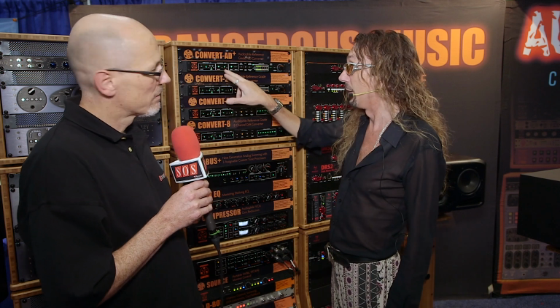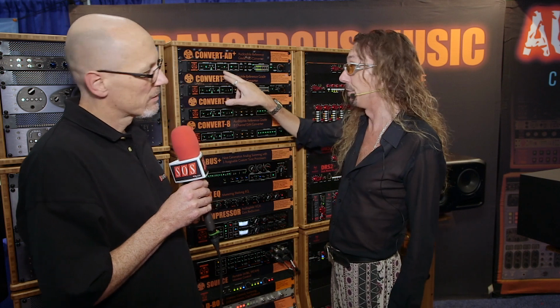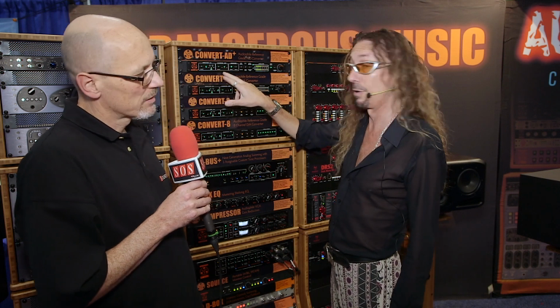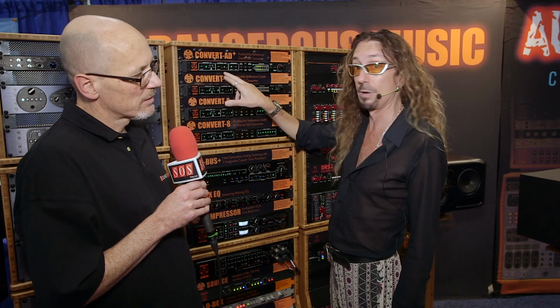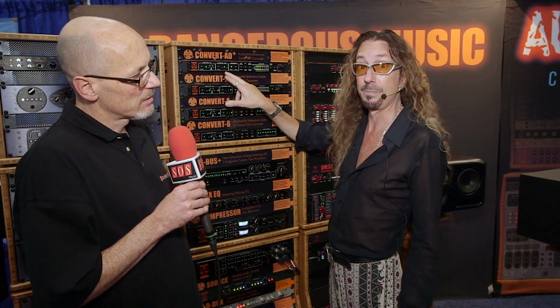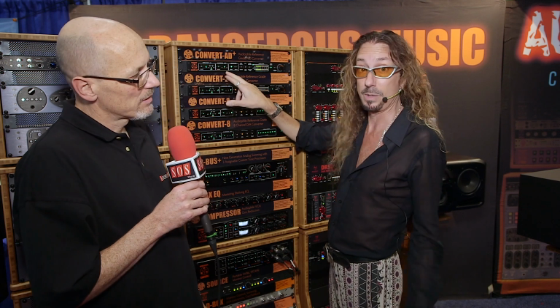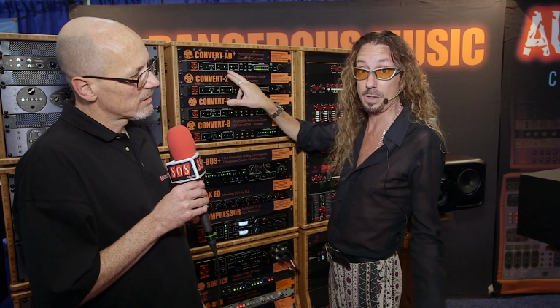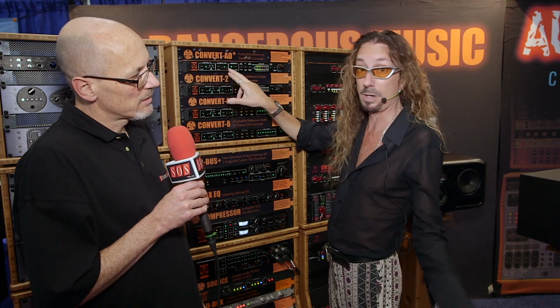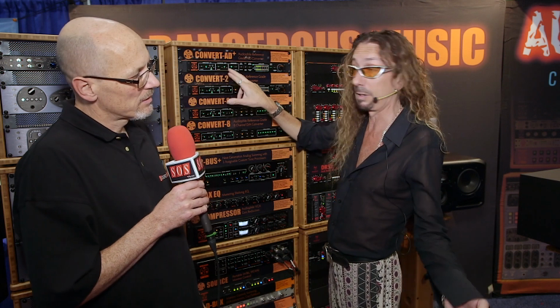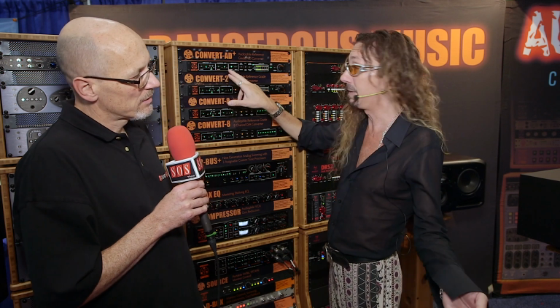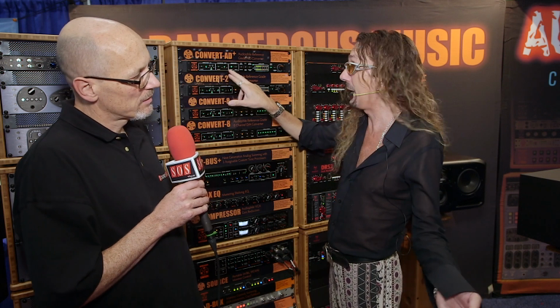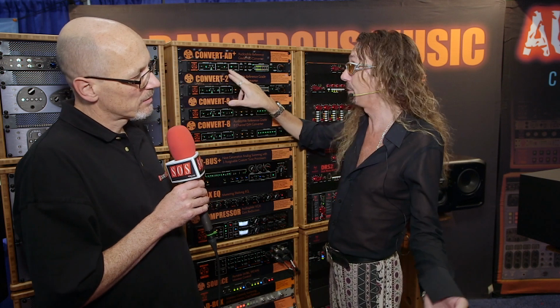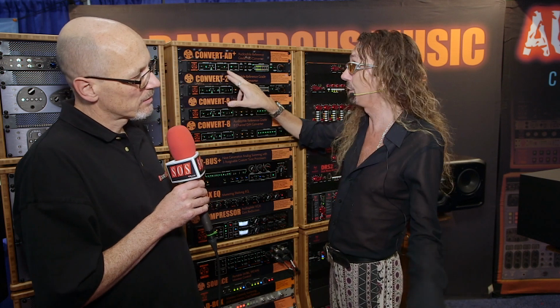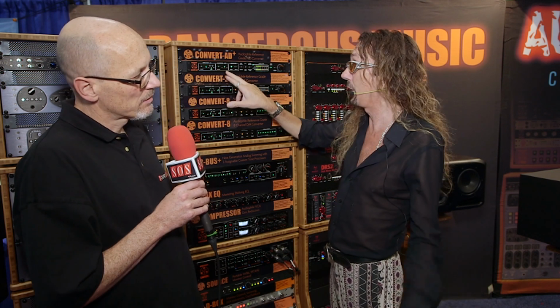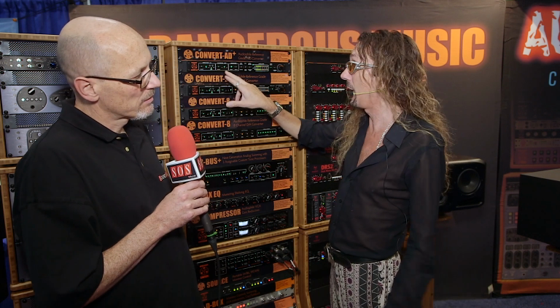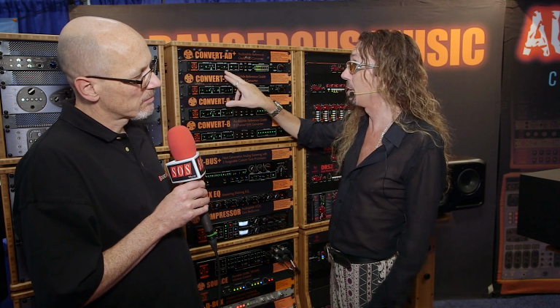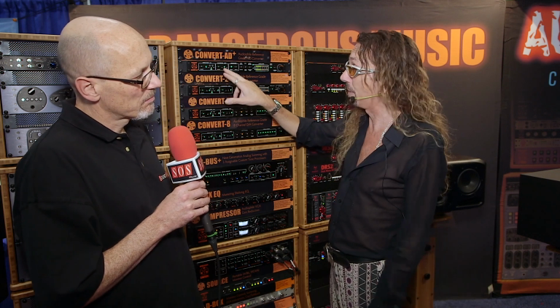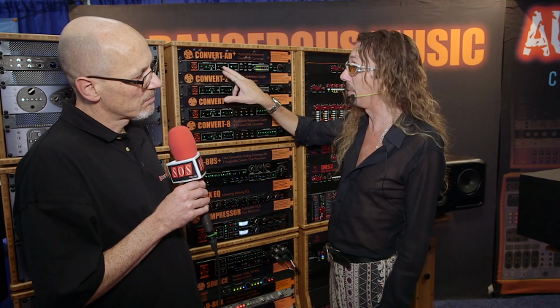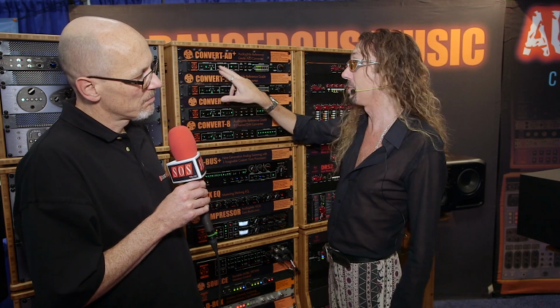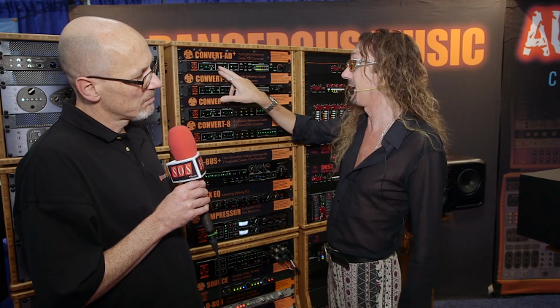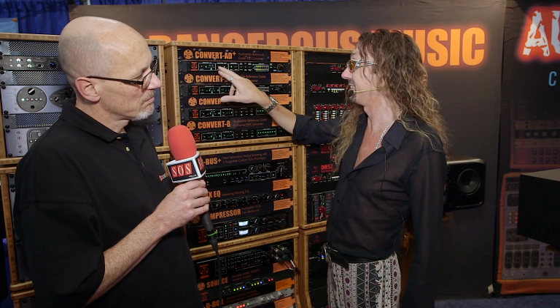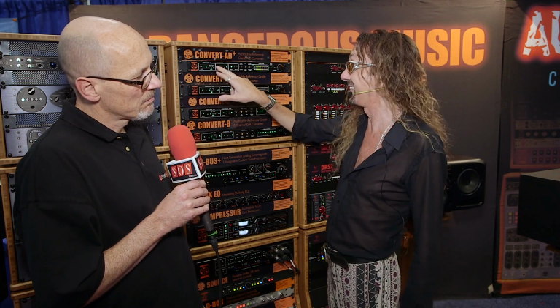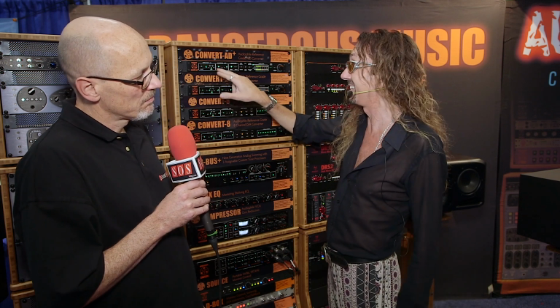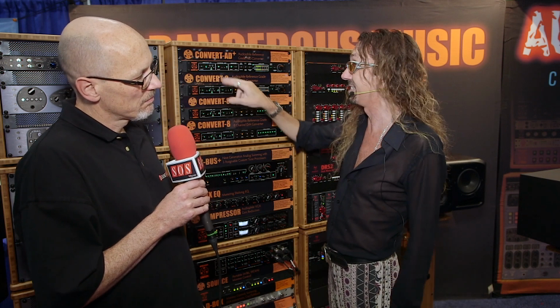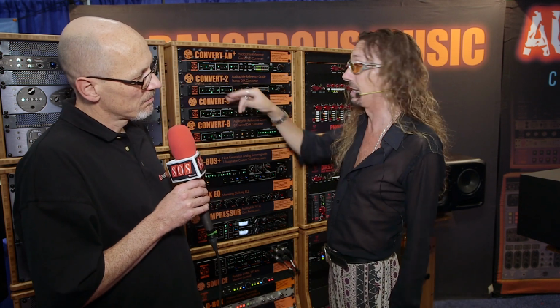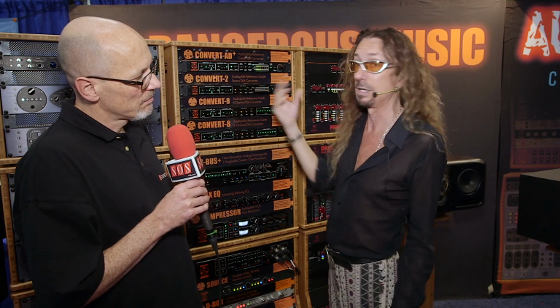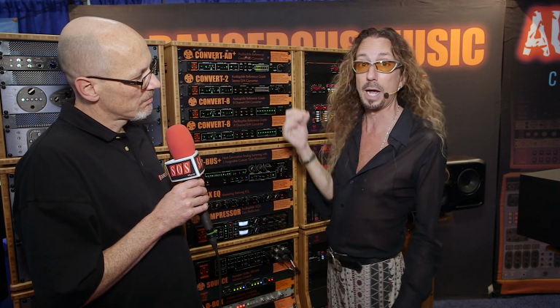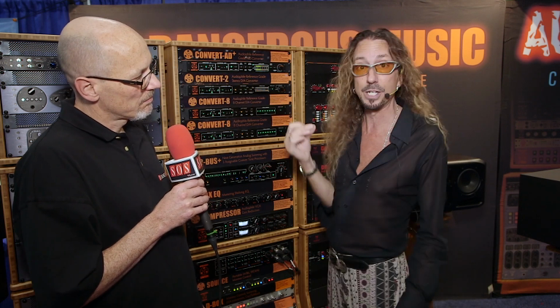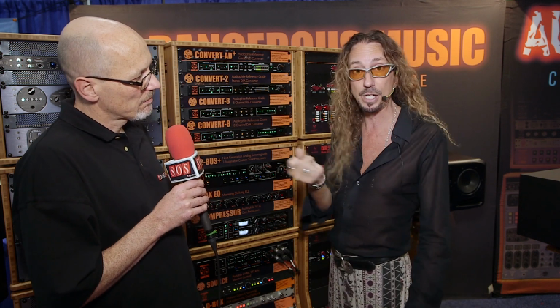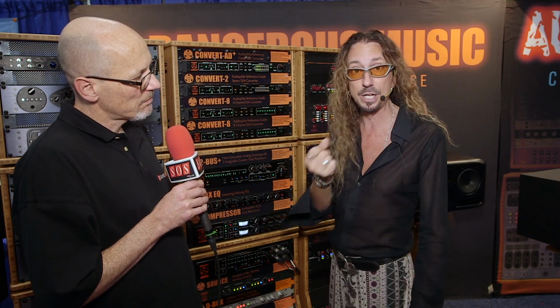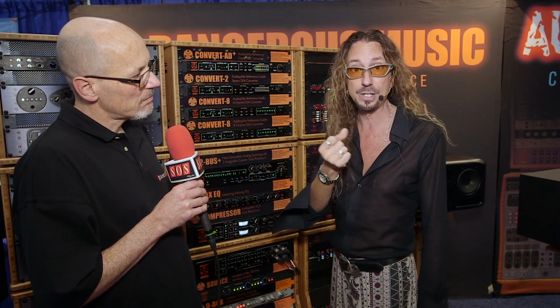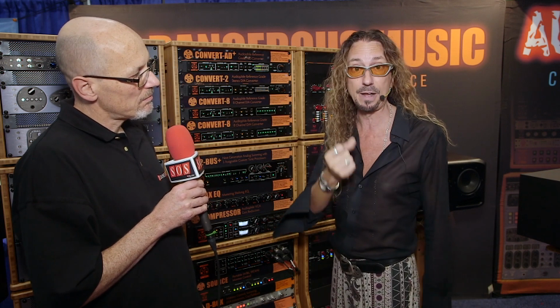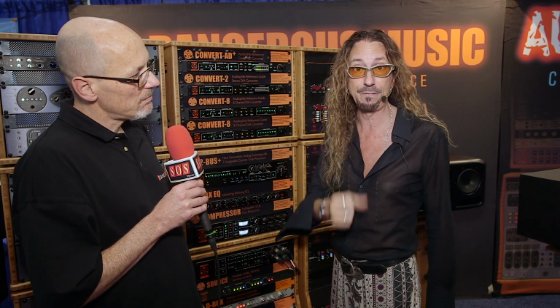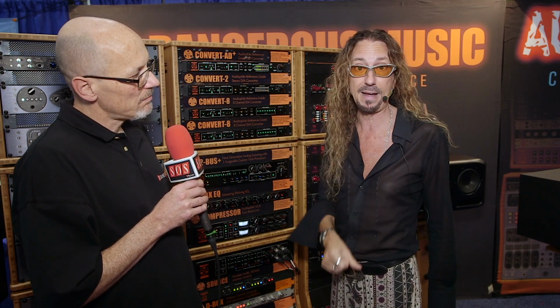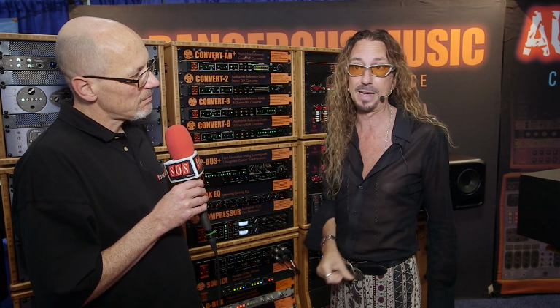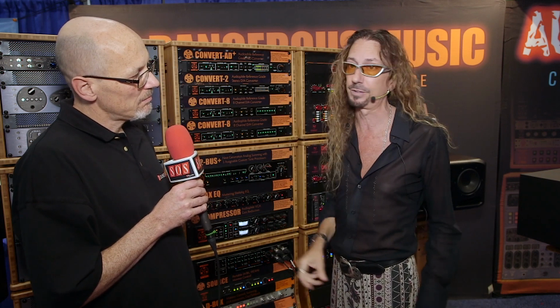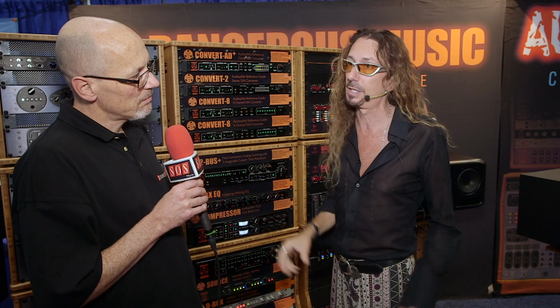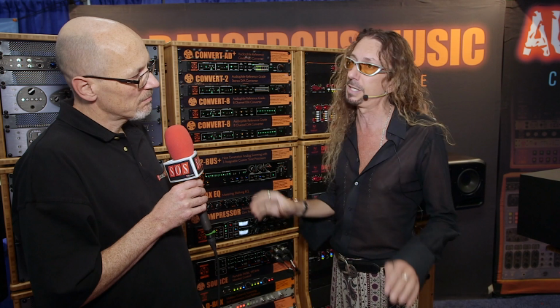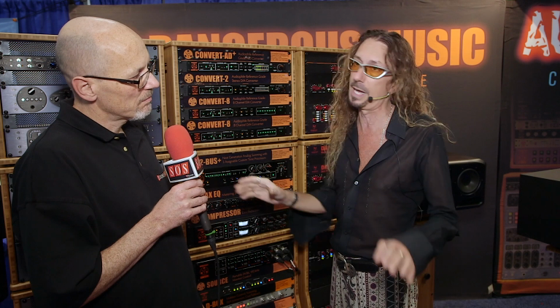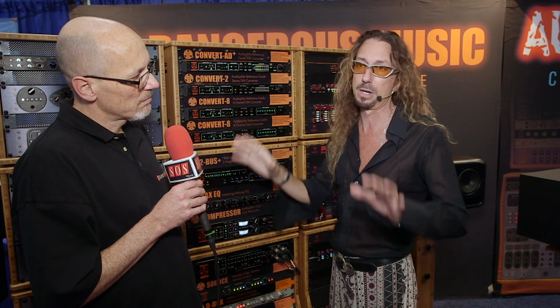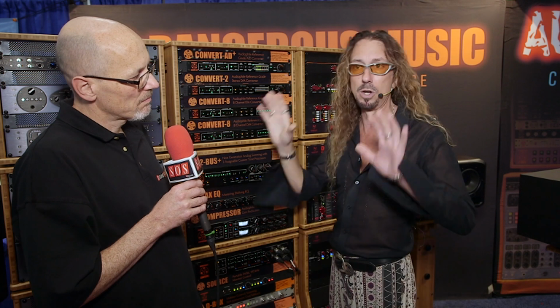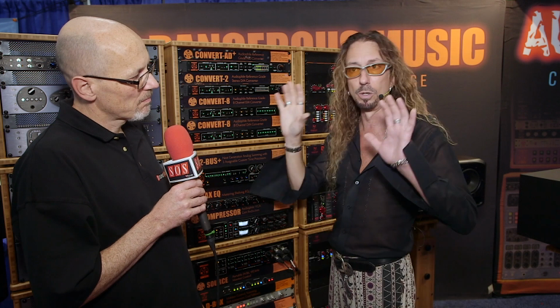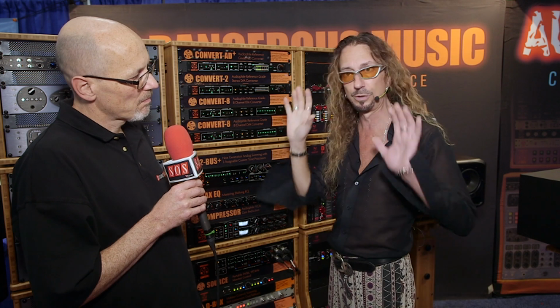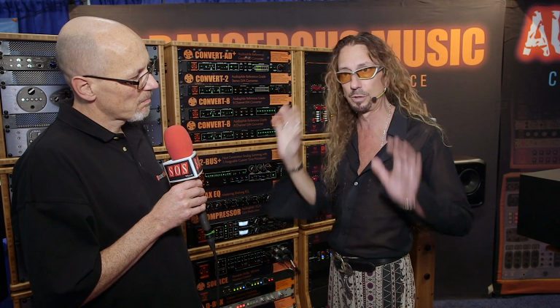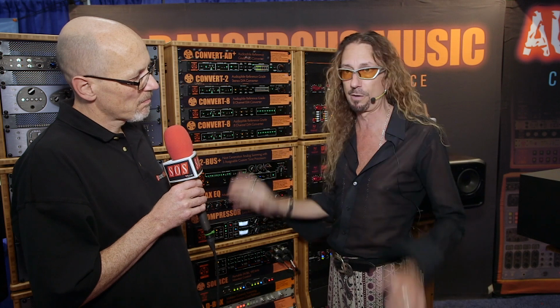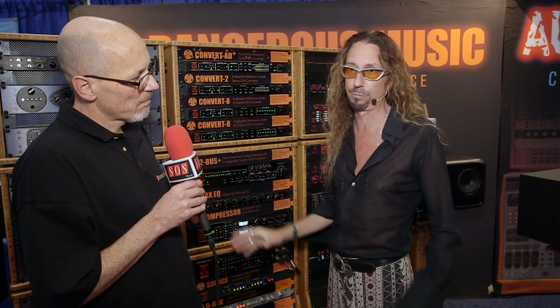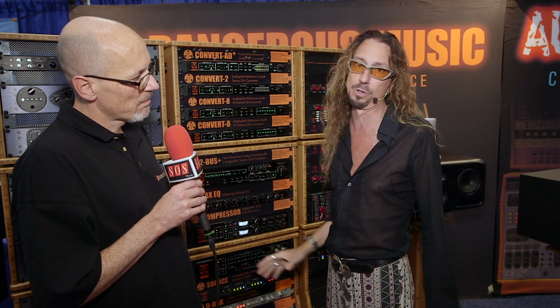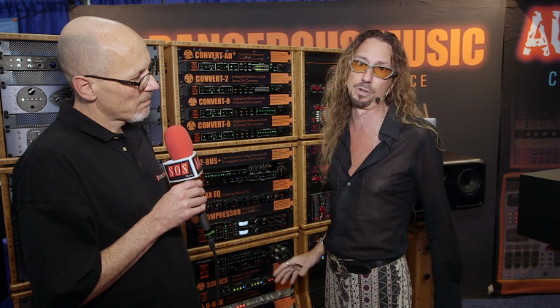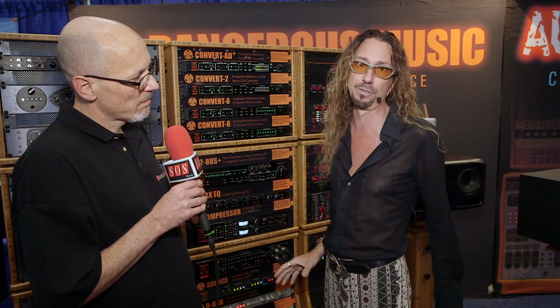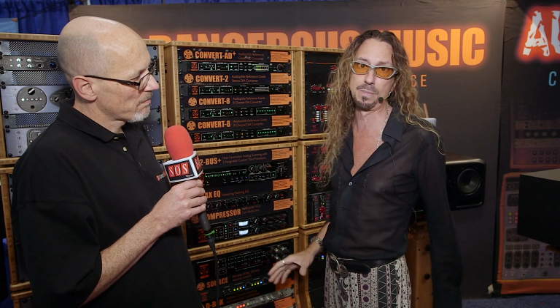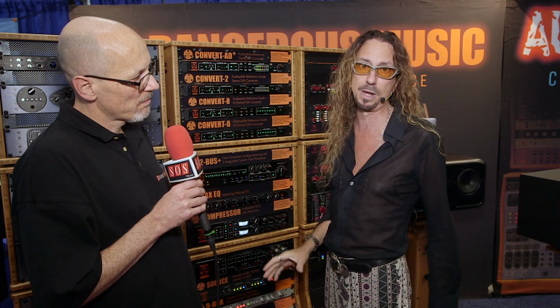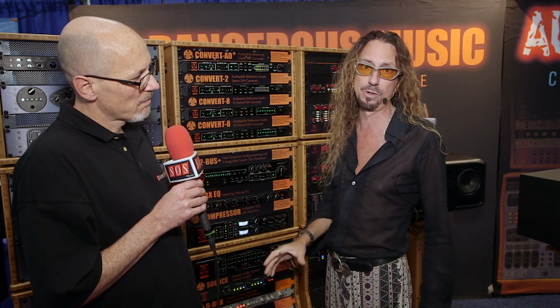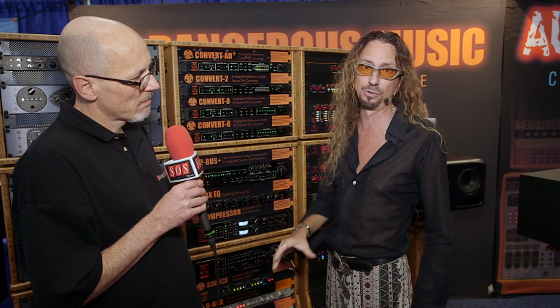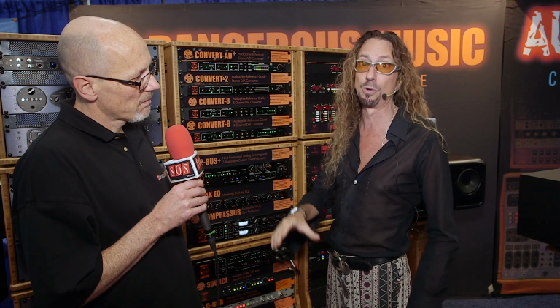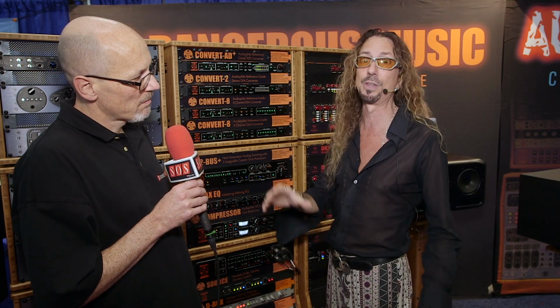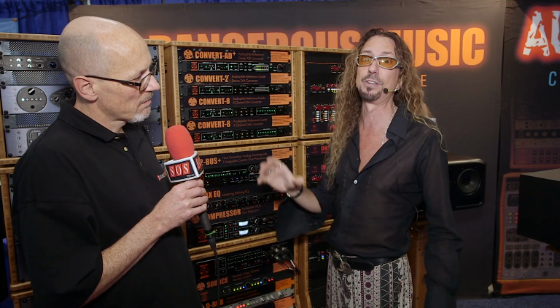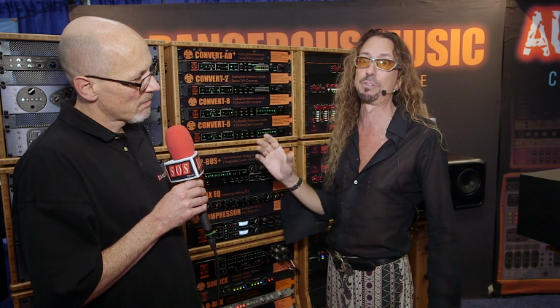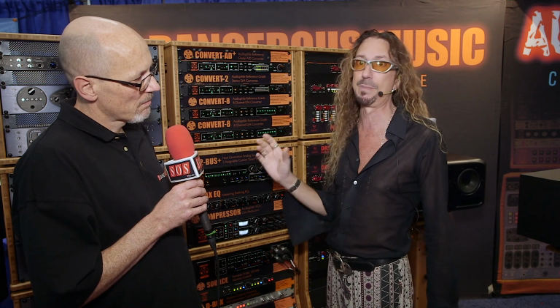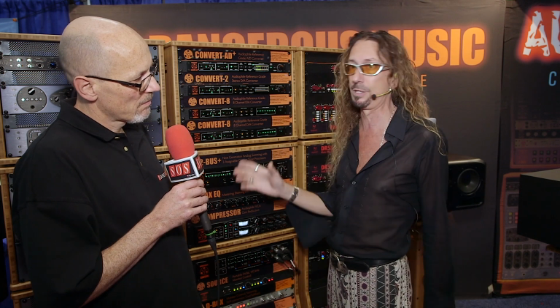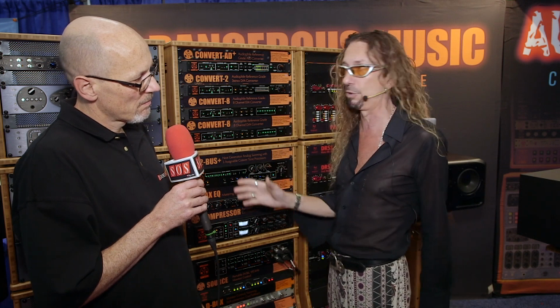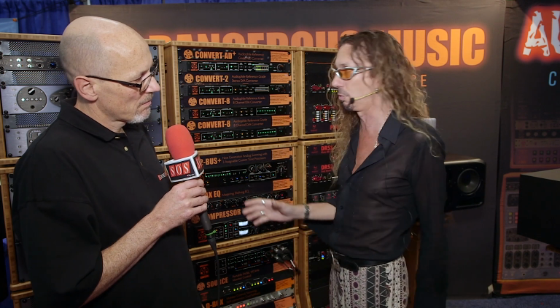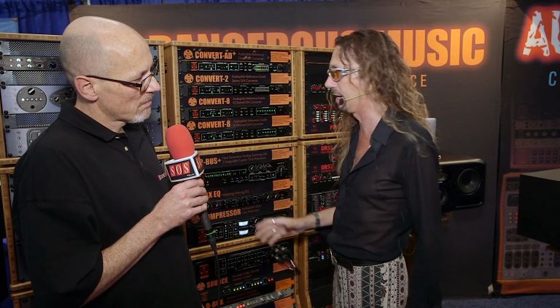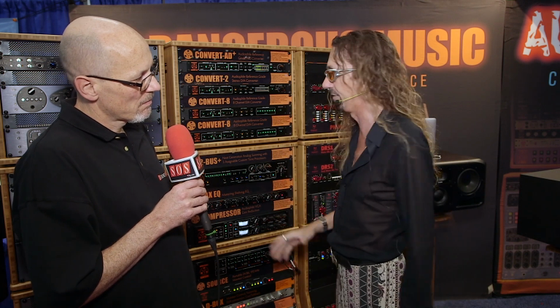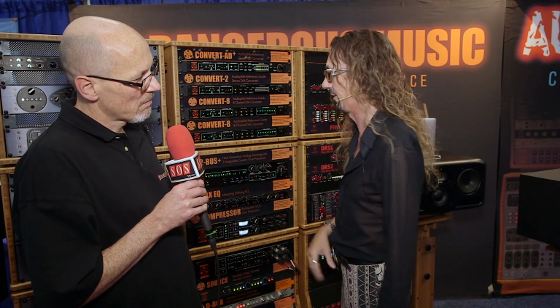If you're an Apogee guy, you're probably at minus 16. I can change that fast. No software-driven menus, no things to make you crazy.